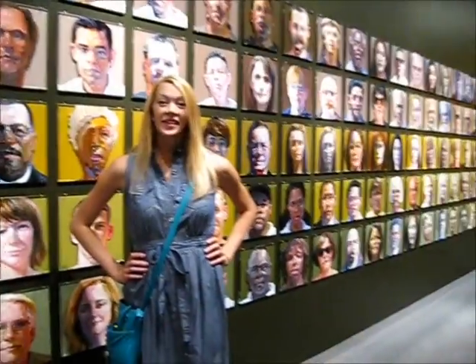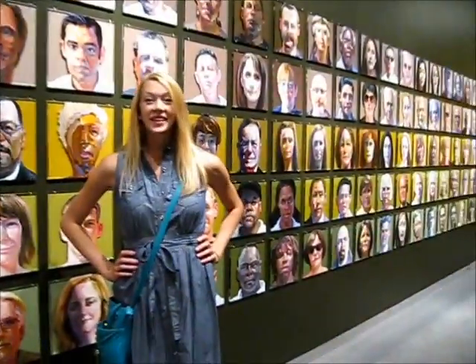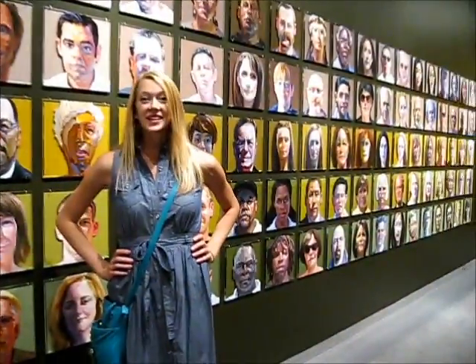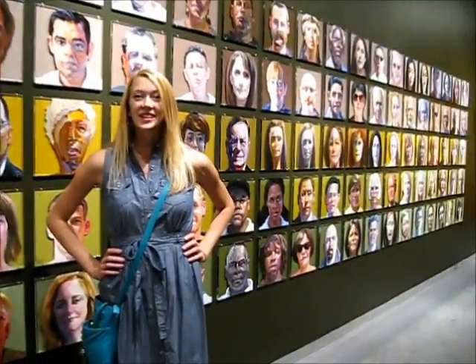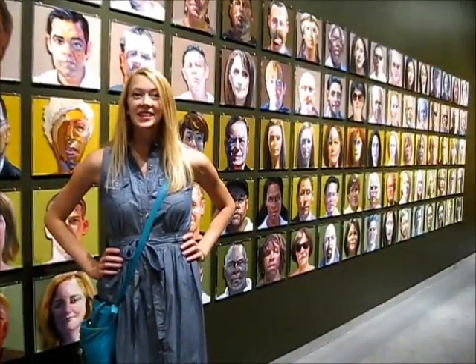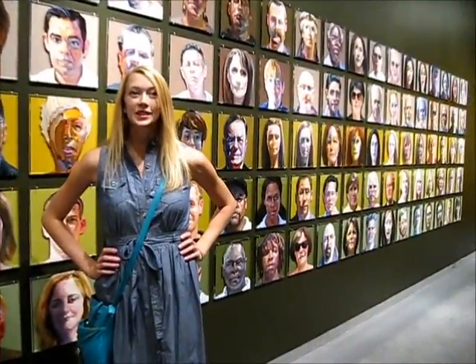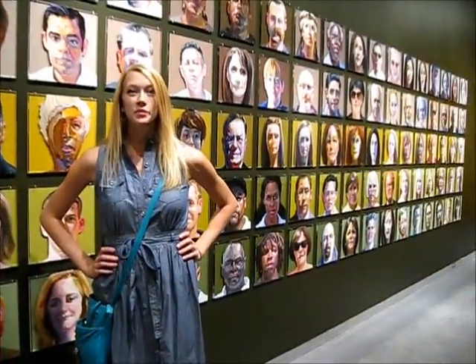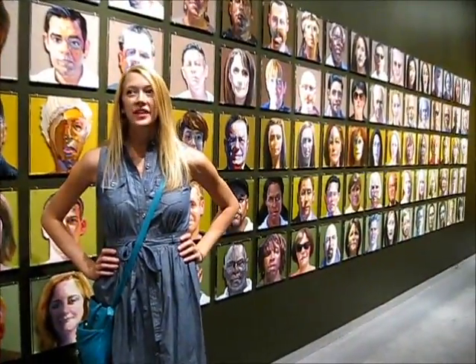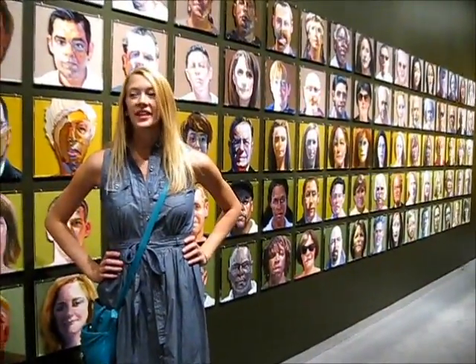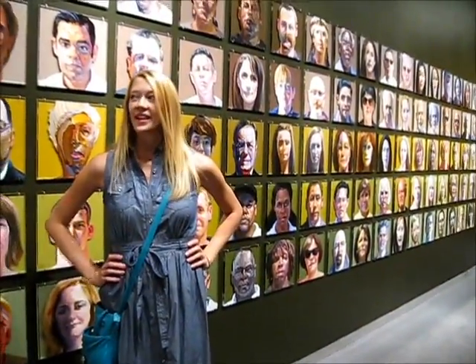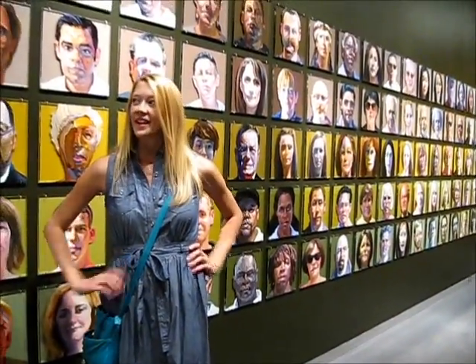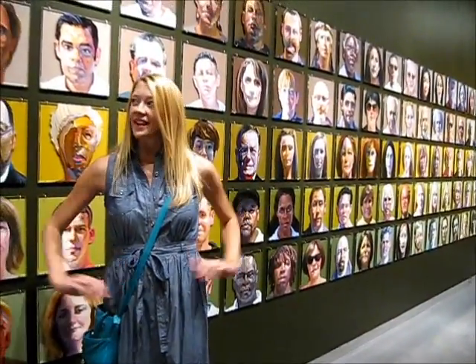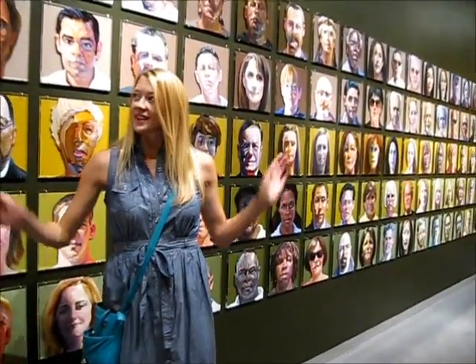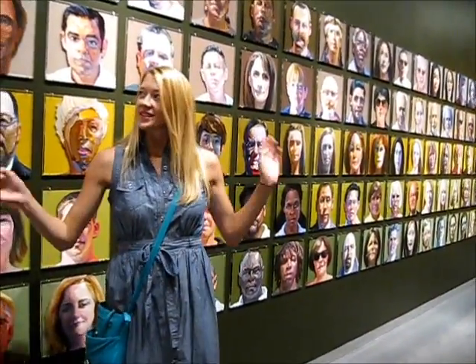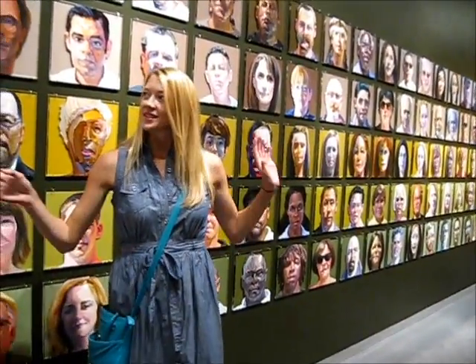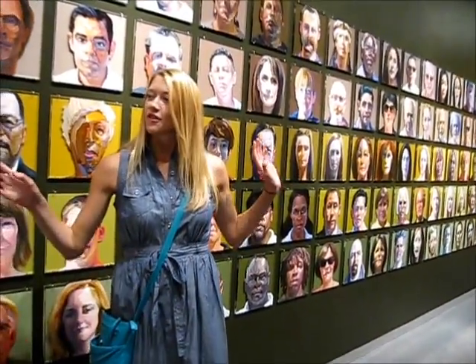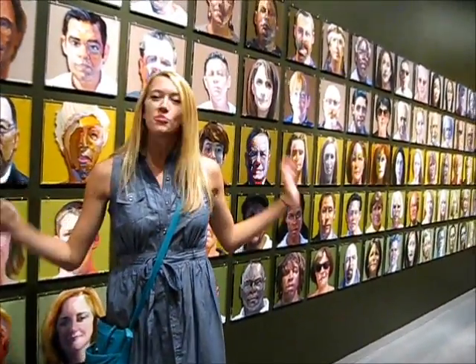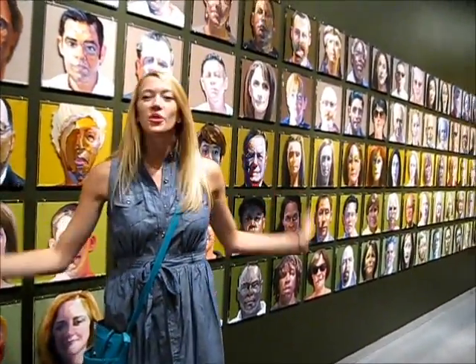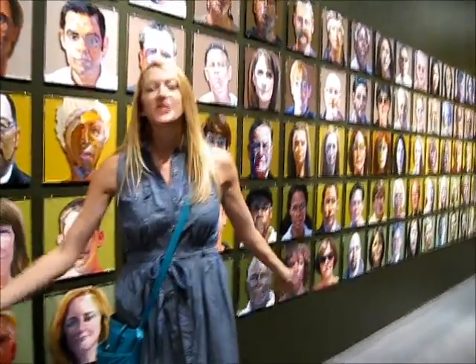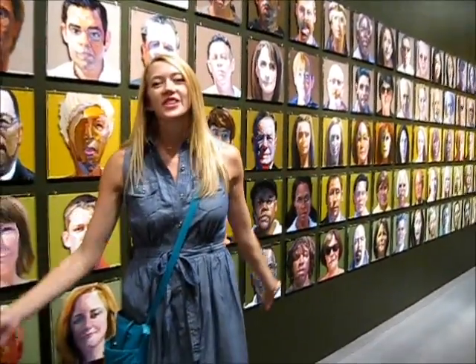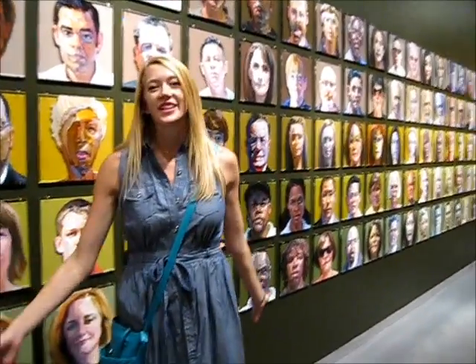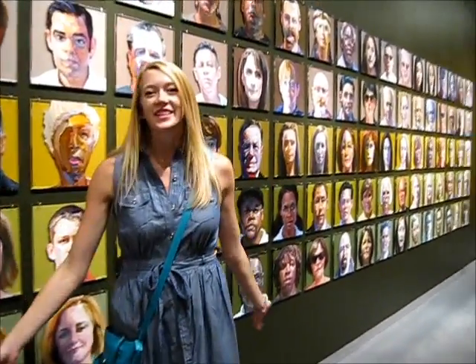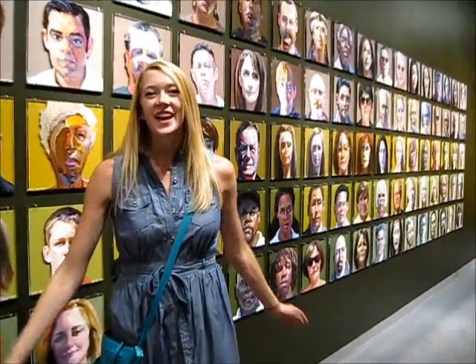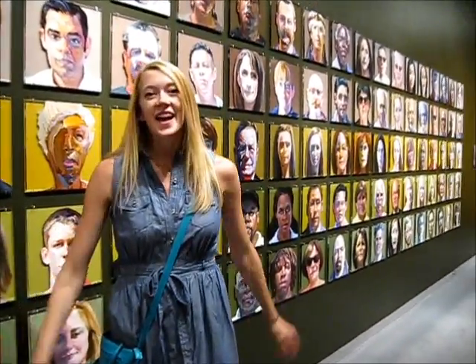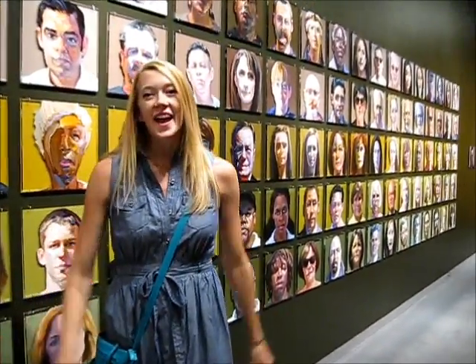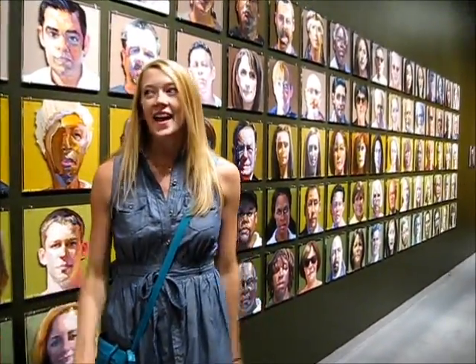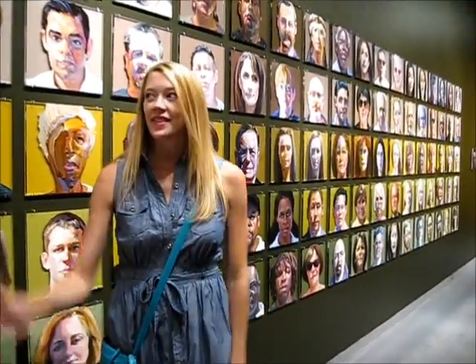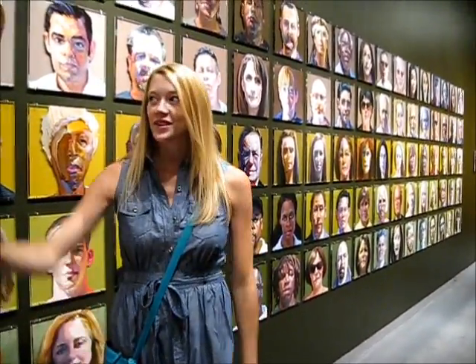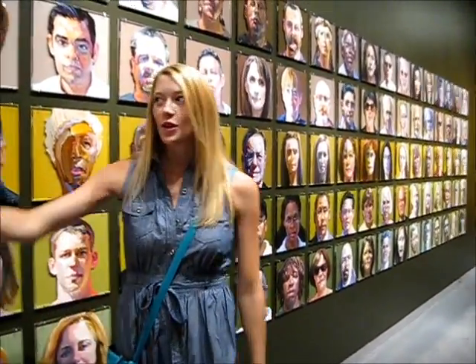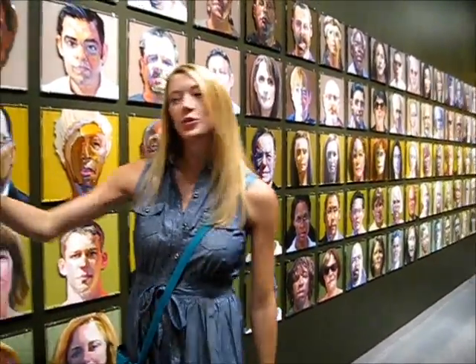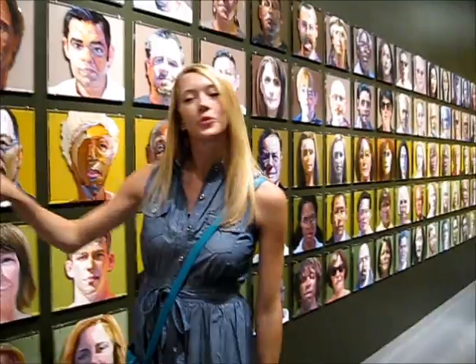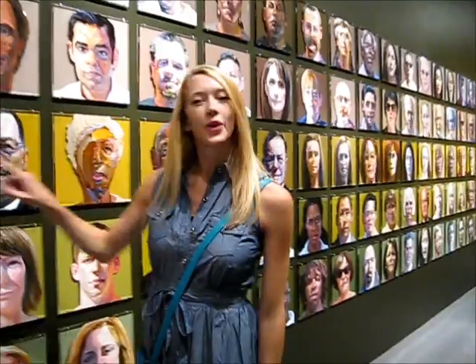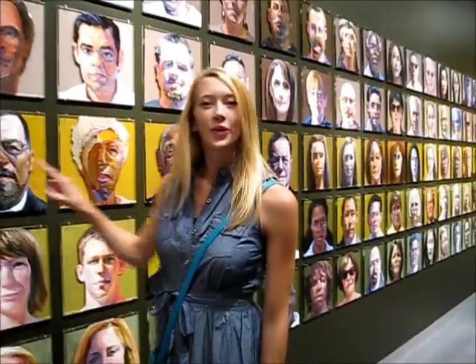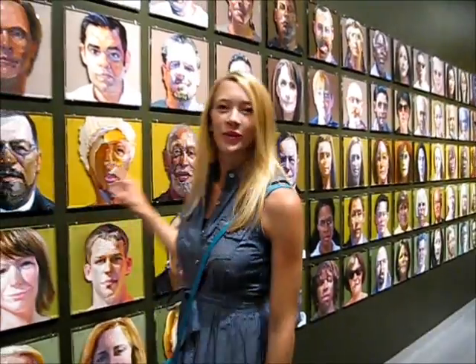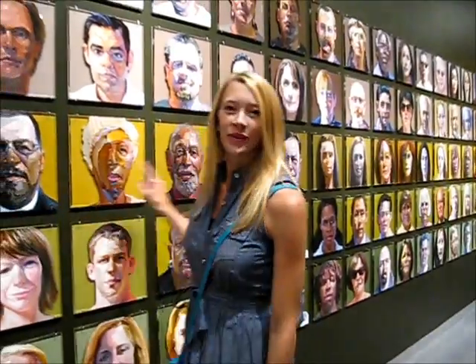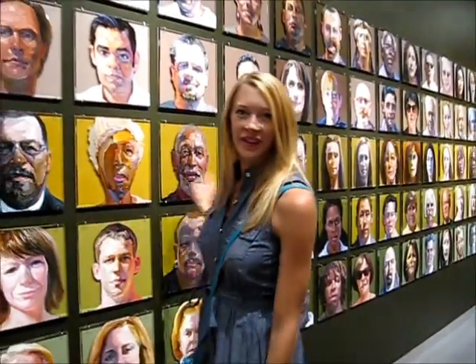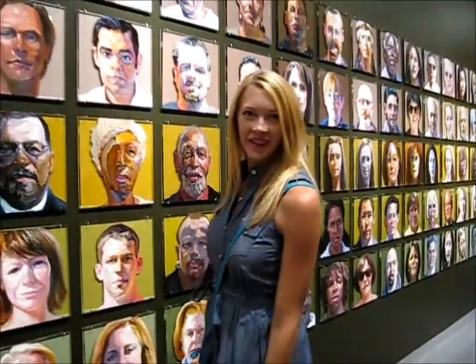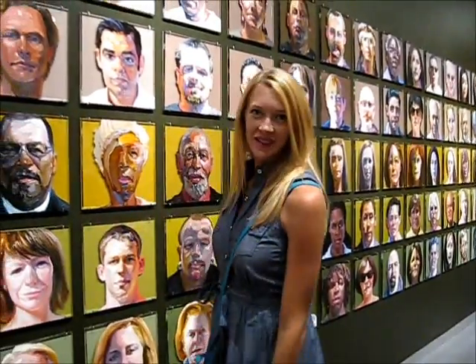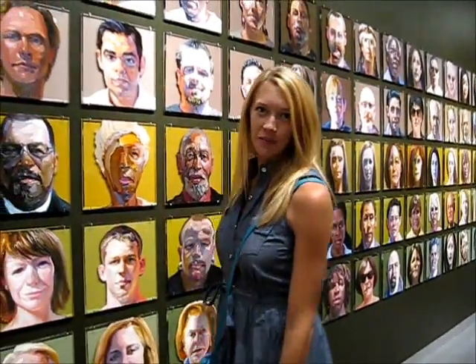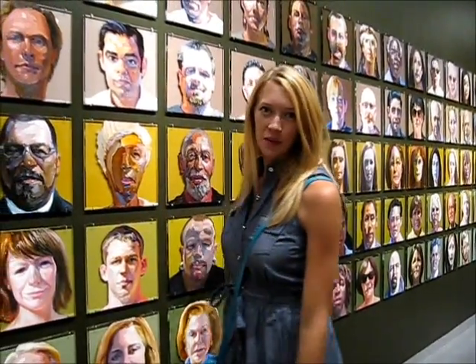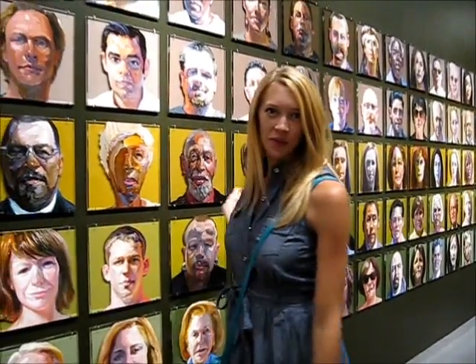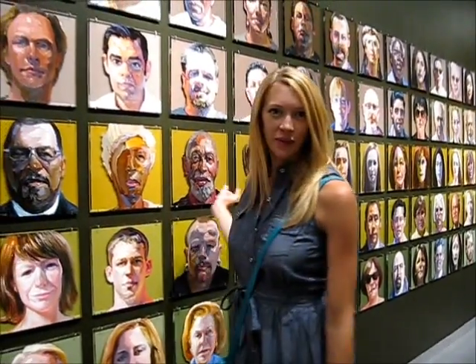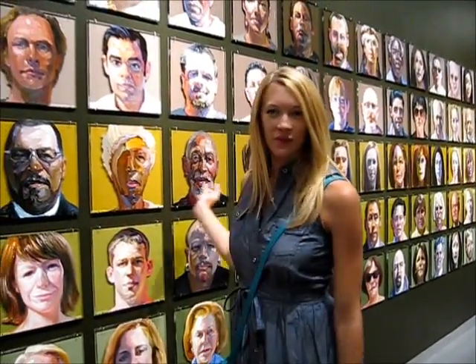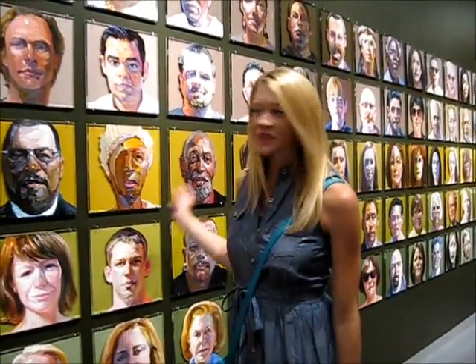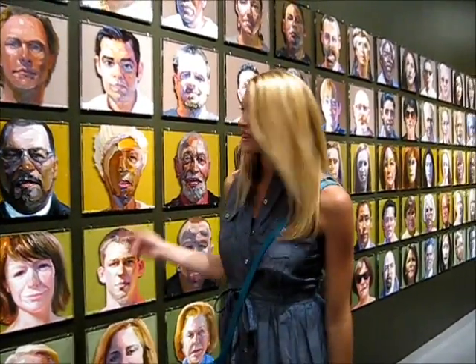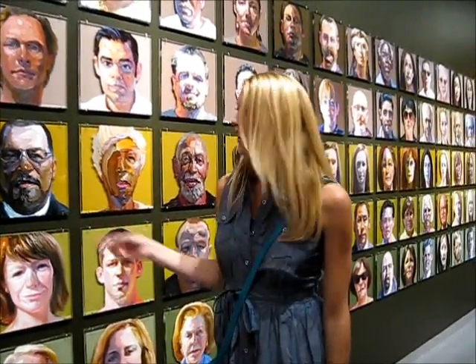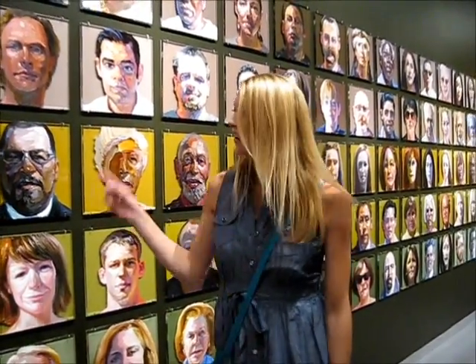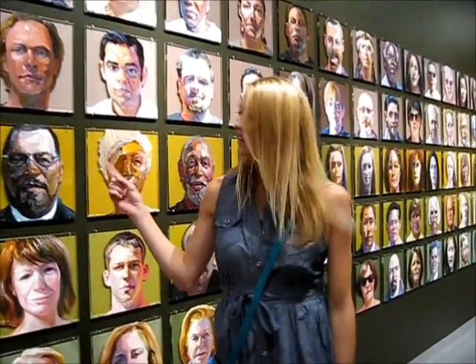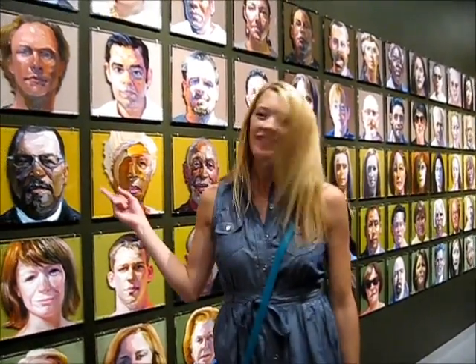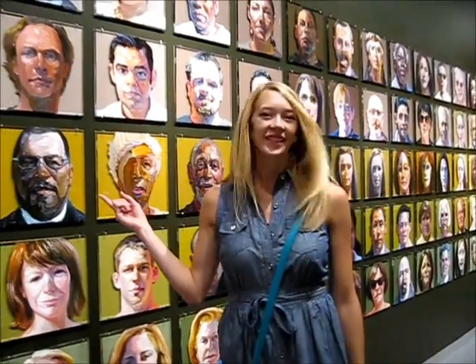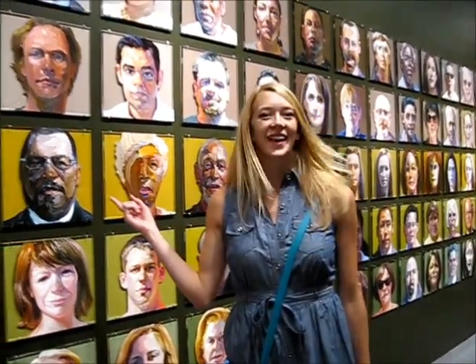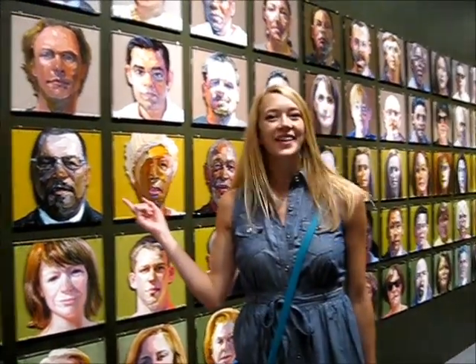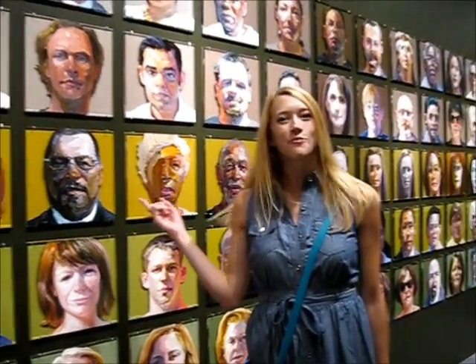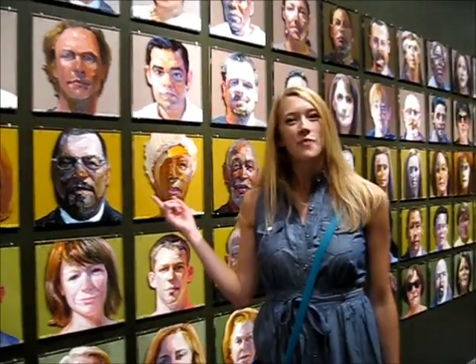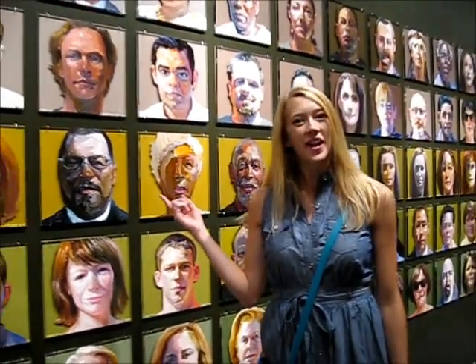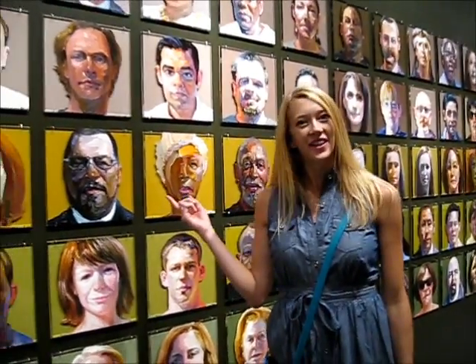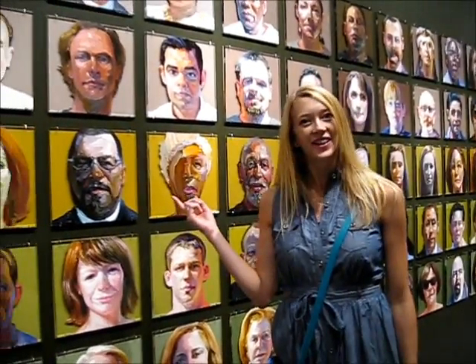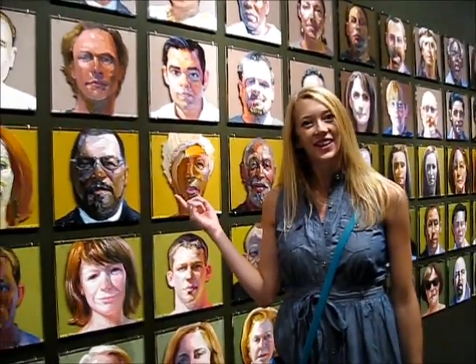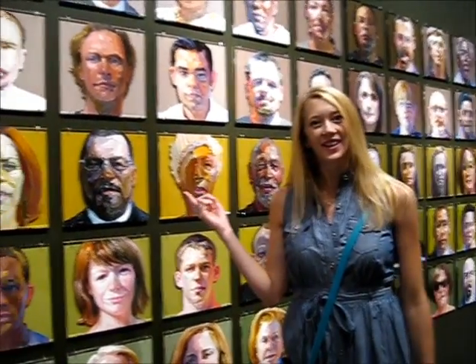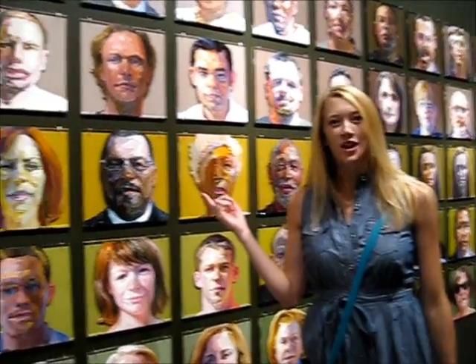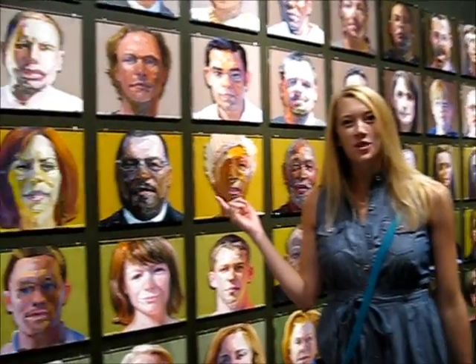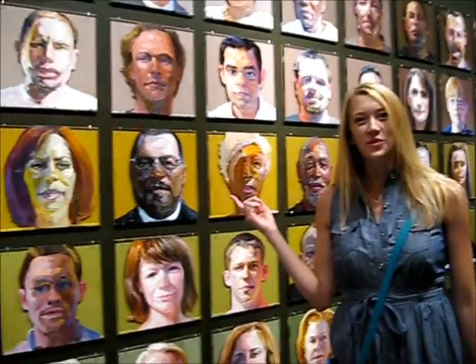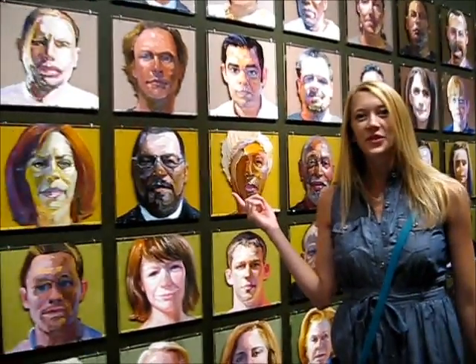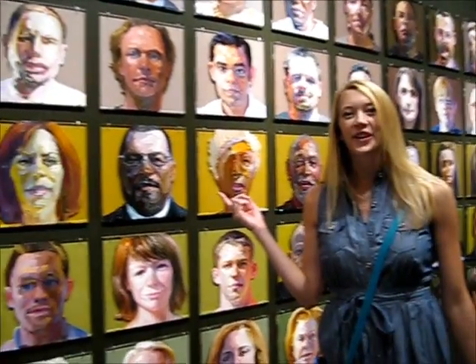This exhibit is a portrait, and this whole row is people from Wichita, like the mayor, Carl Brewer.